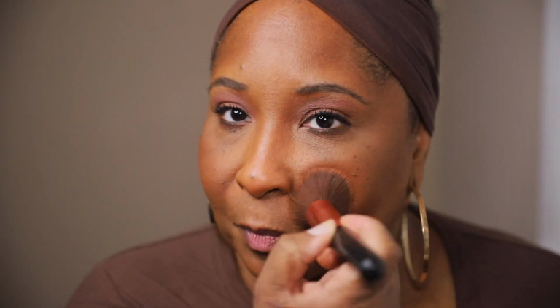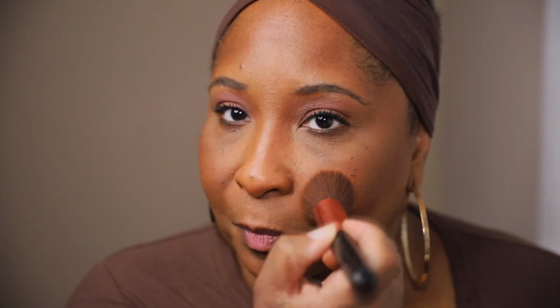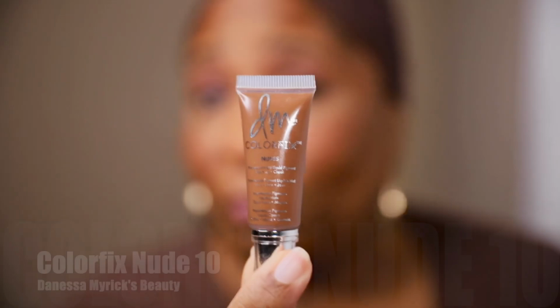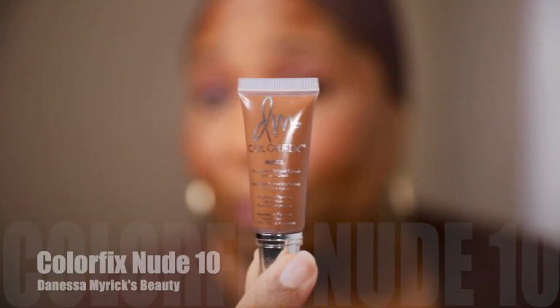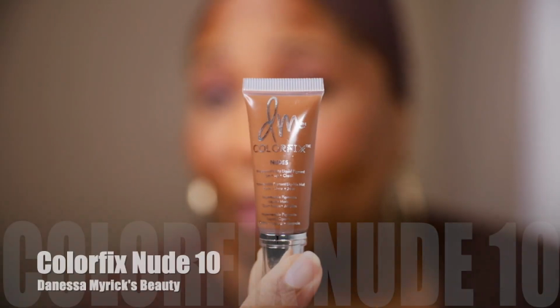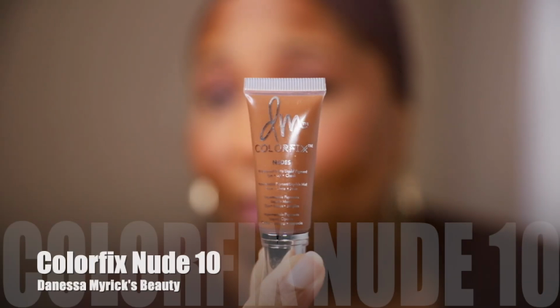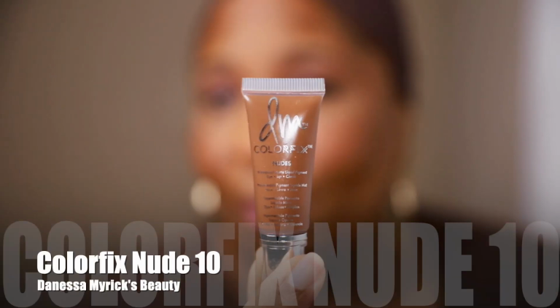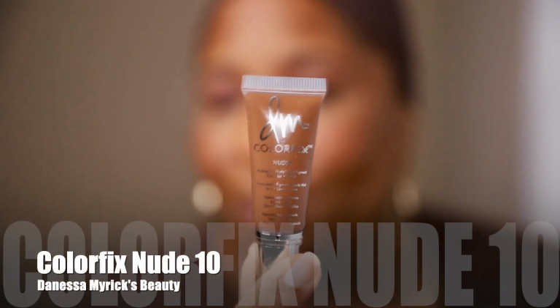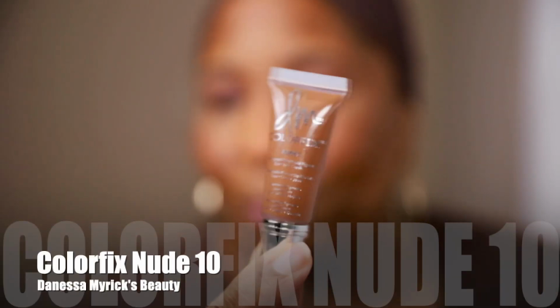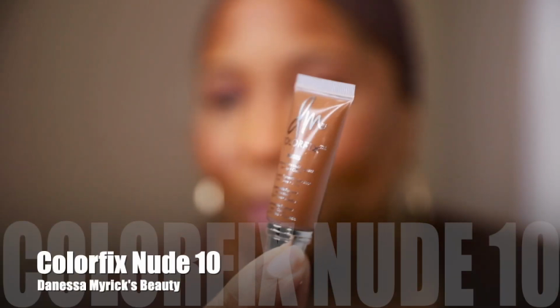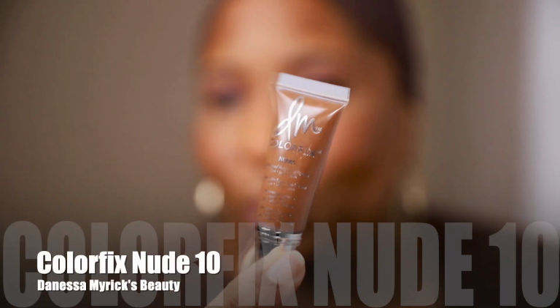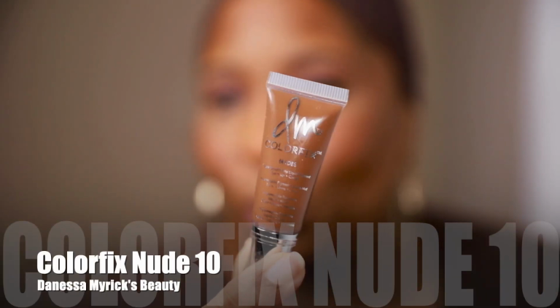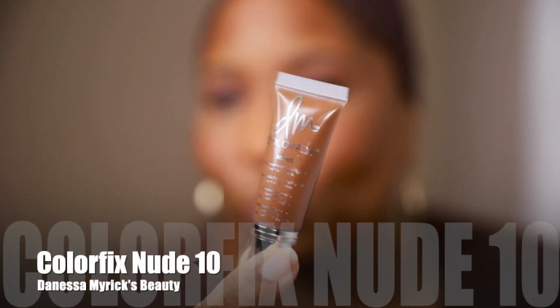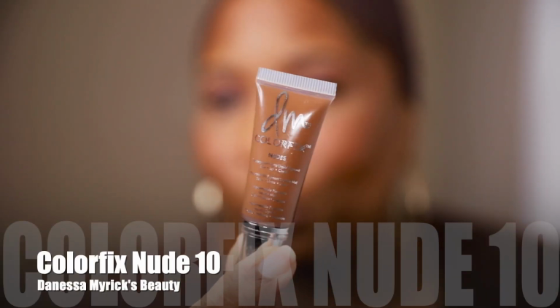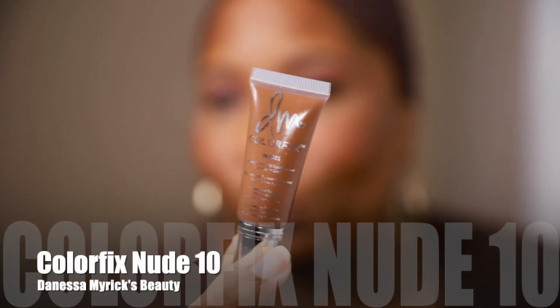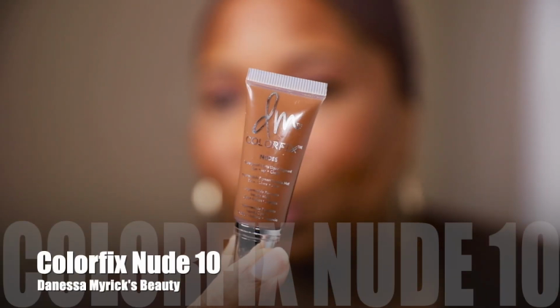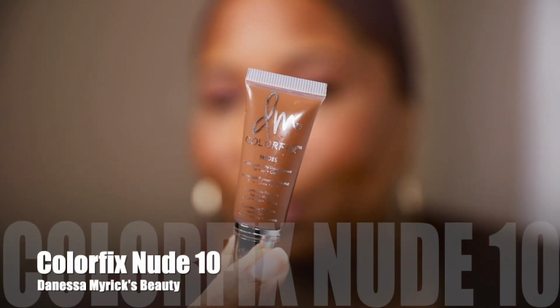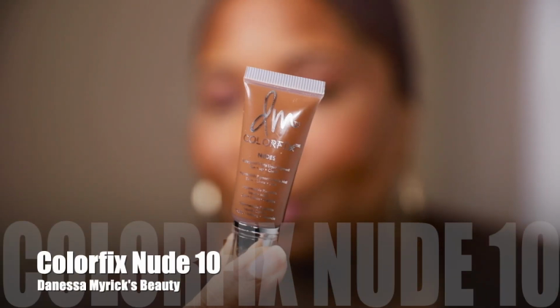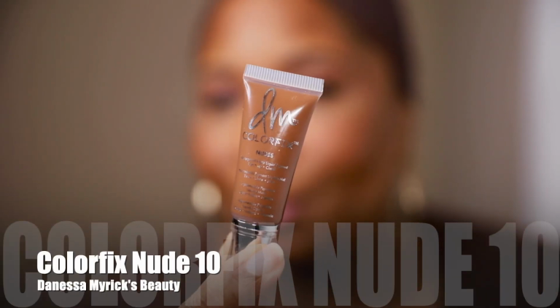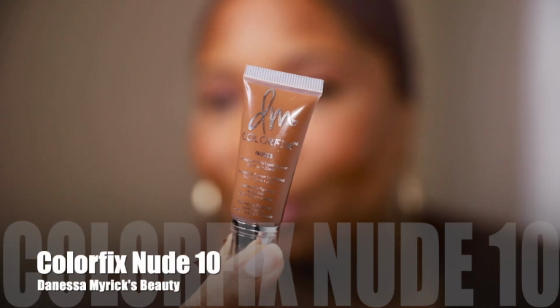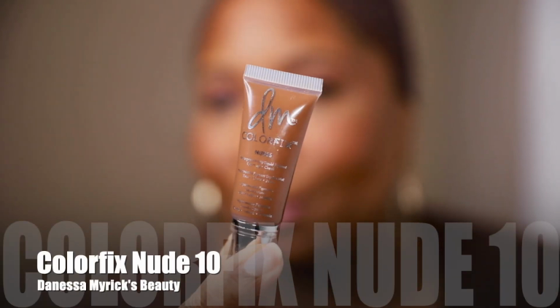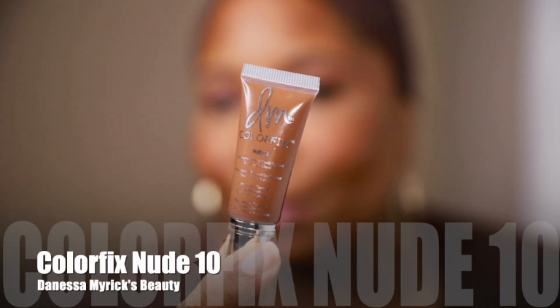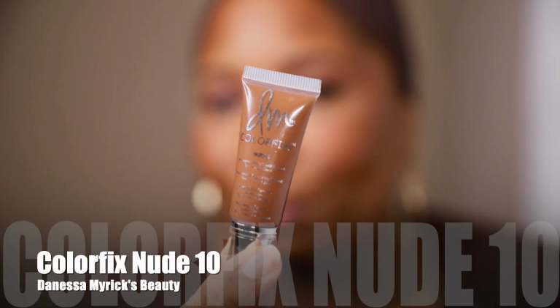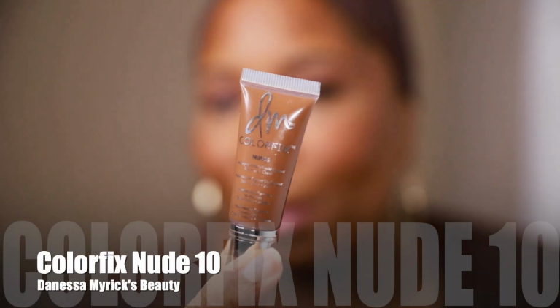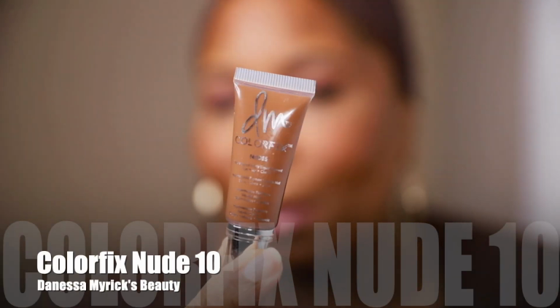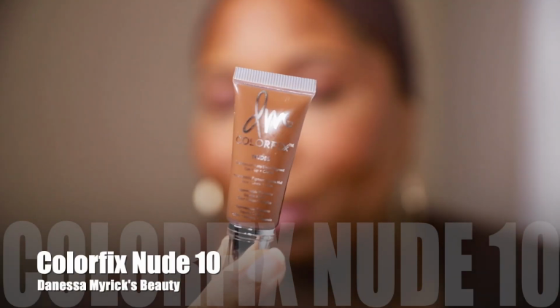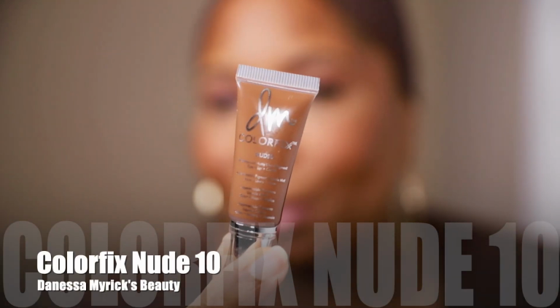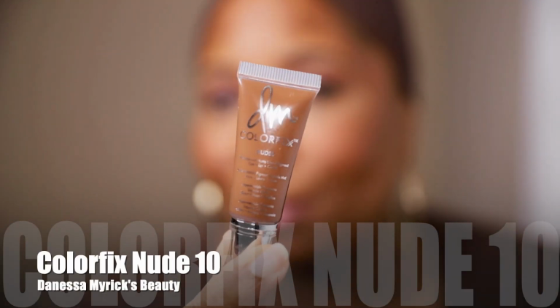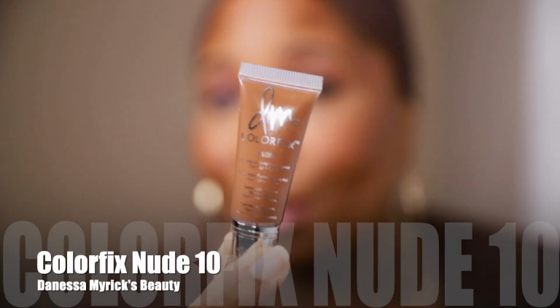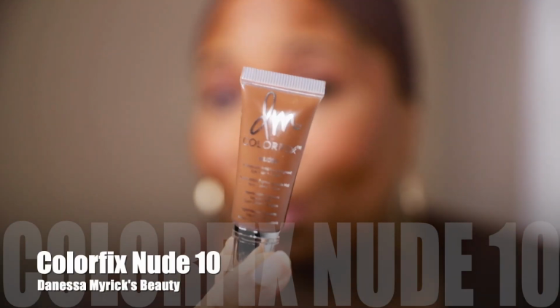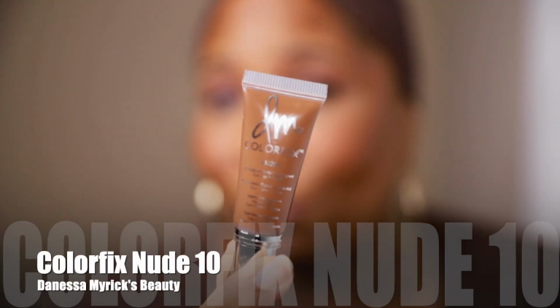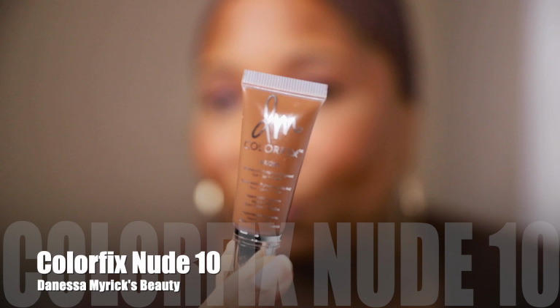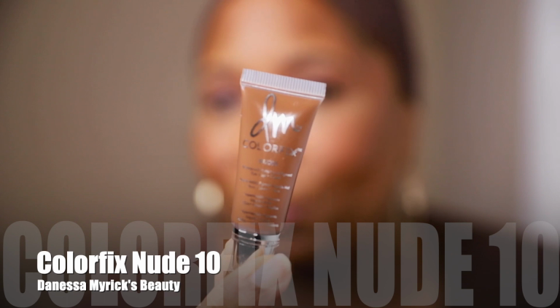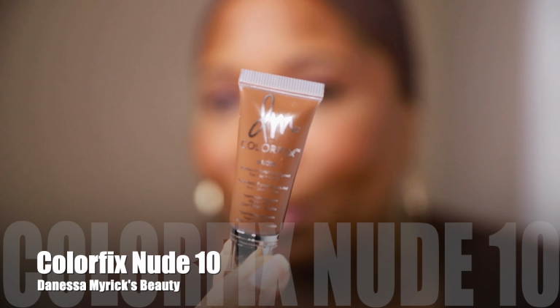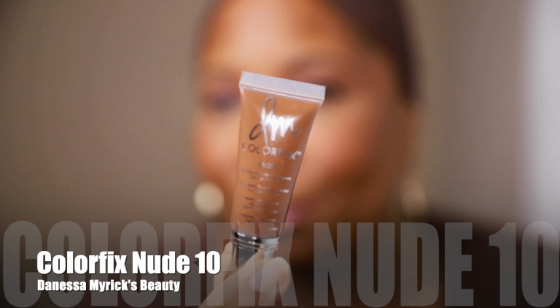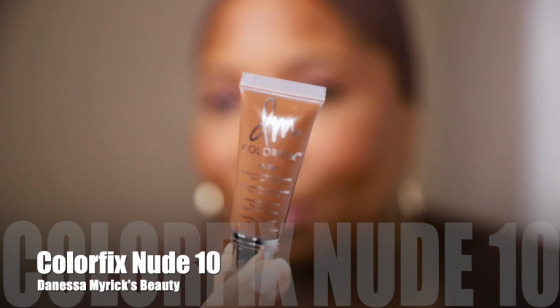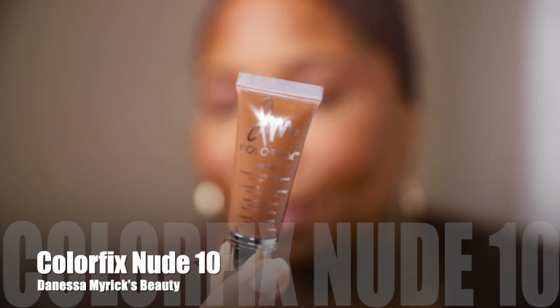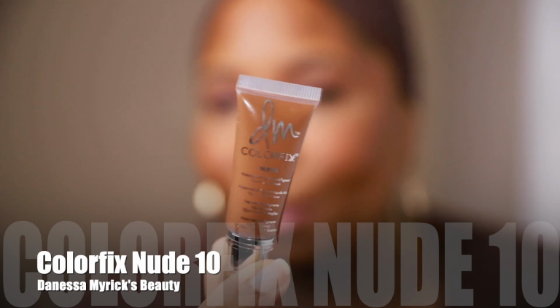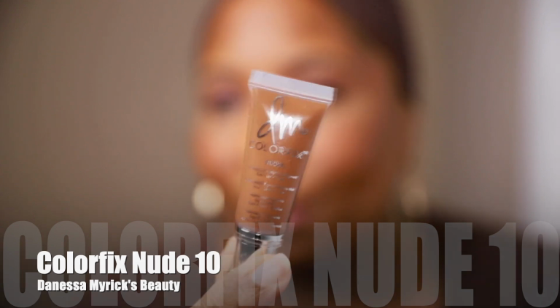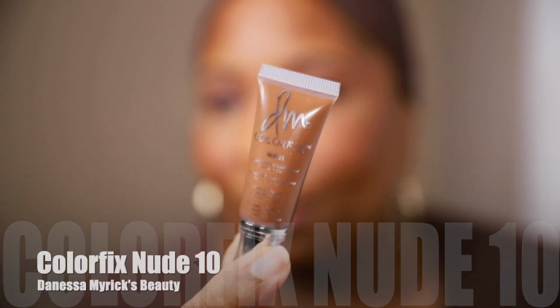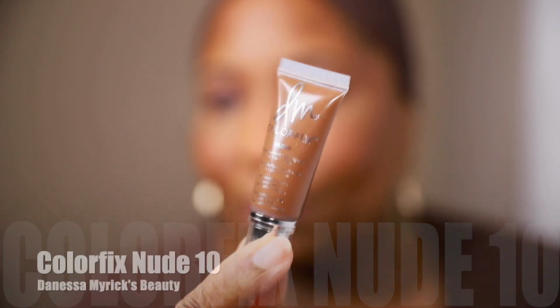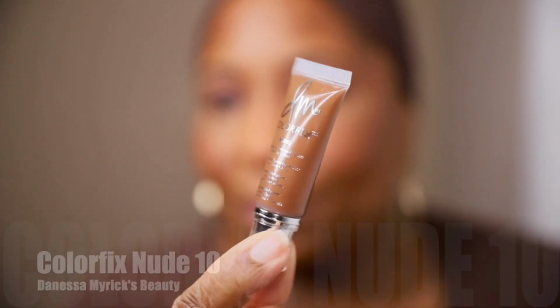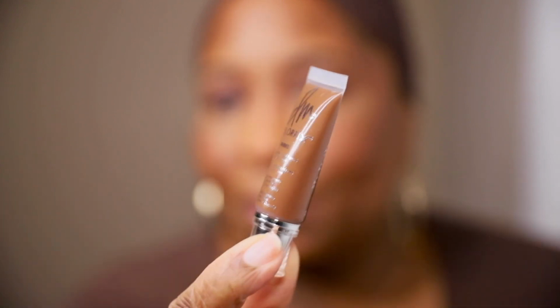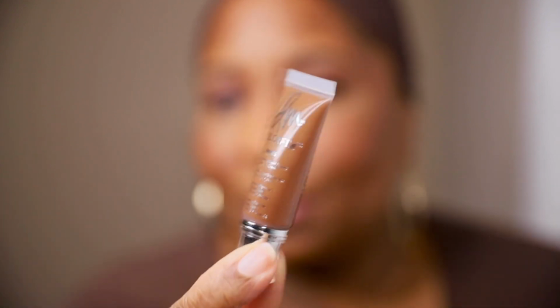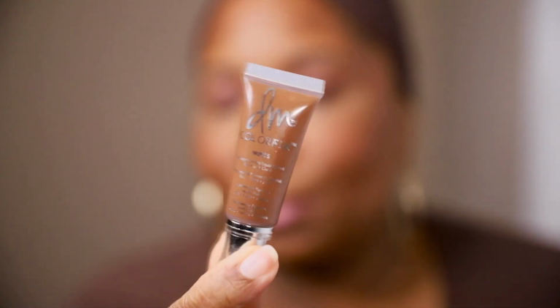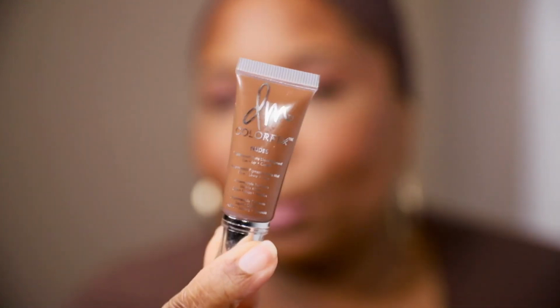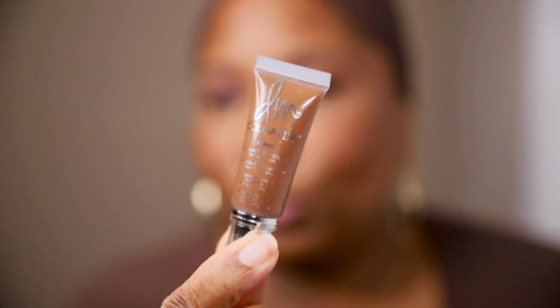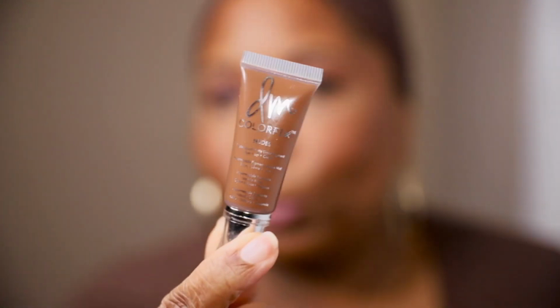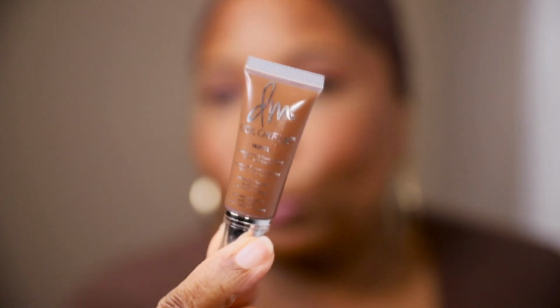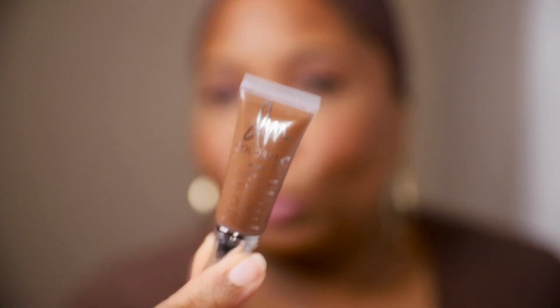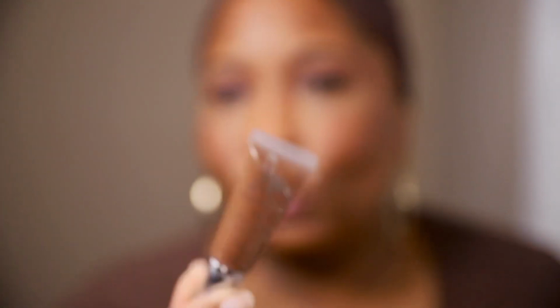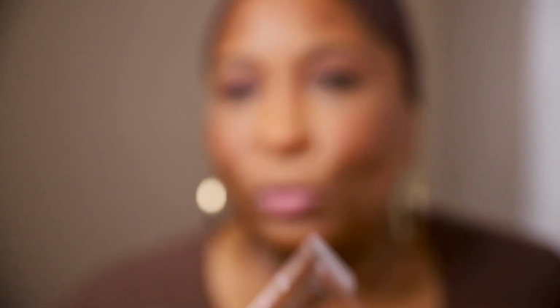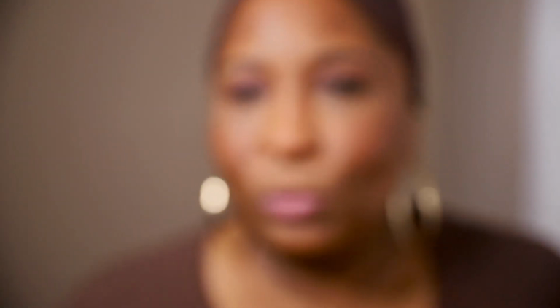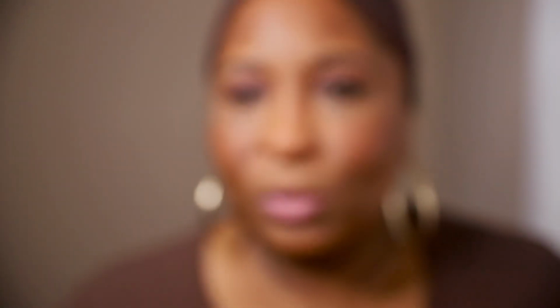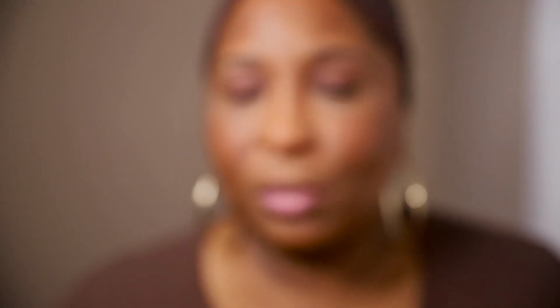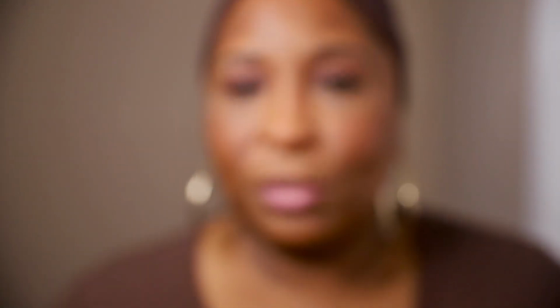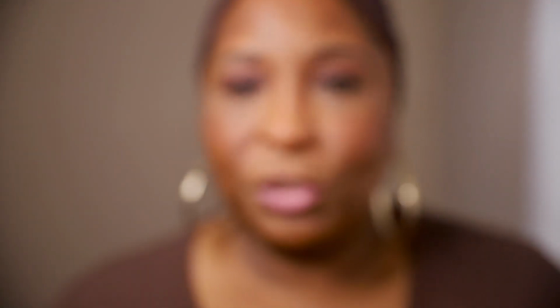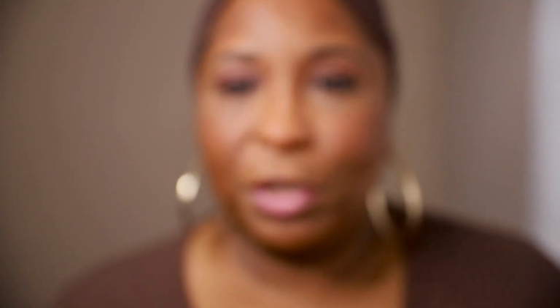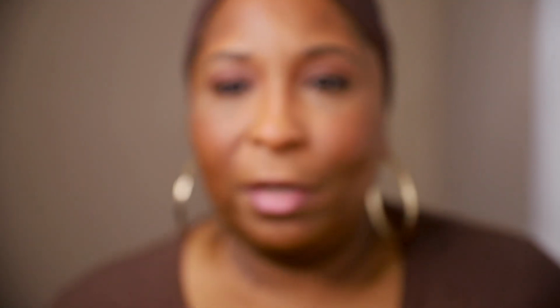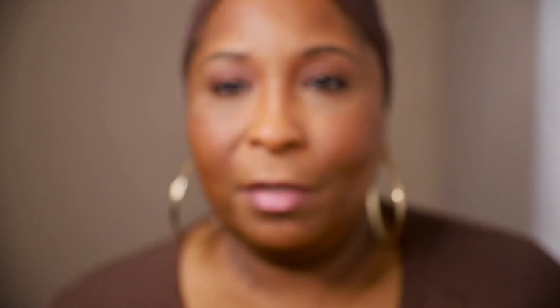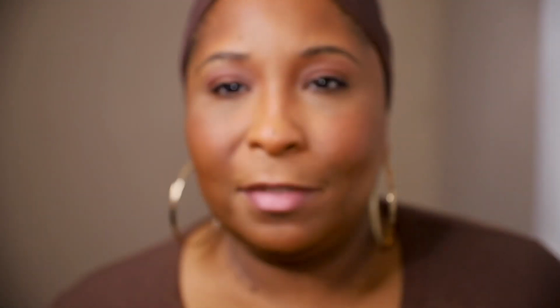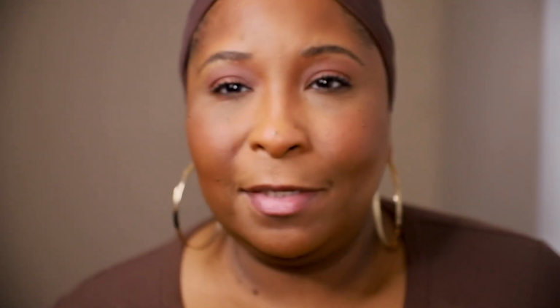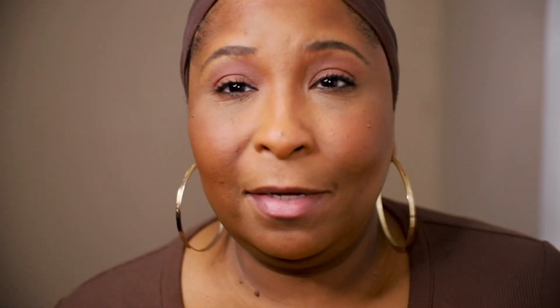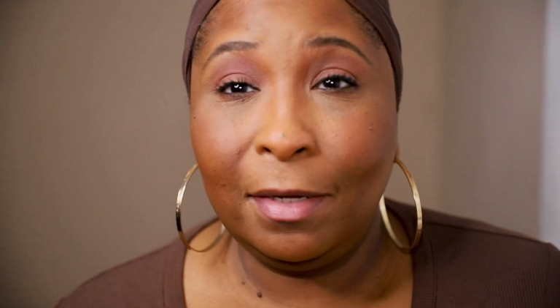For my lips, I'm going to go in with this Danessa Myrick's Color Fix. This is in her nudes shade 10.